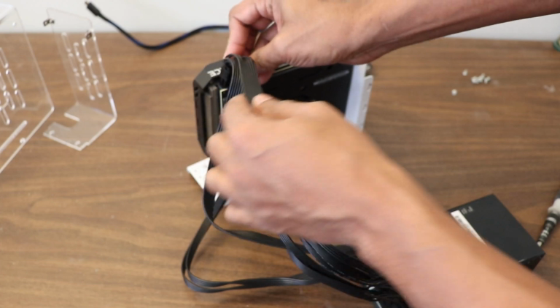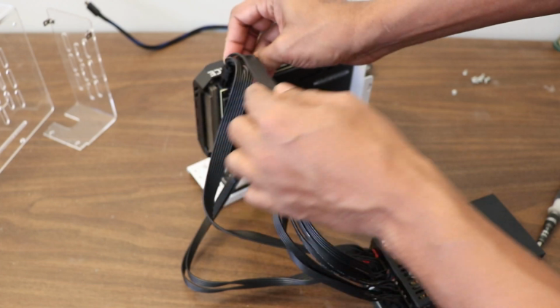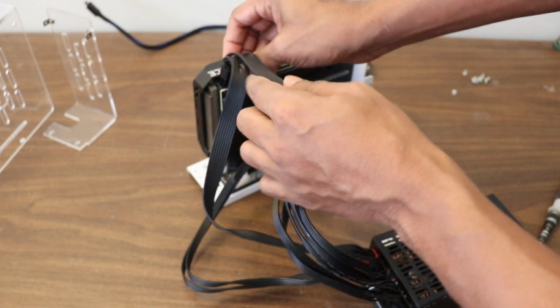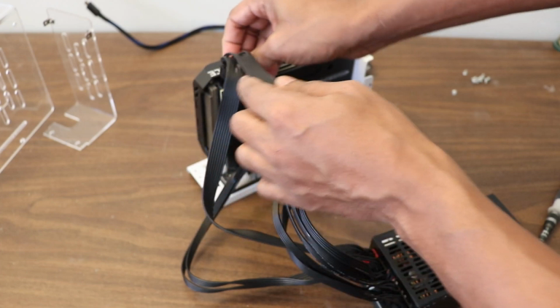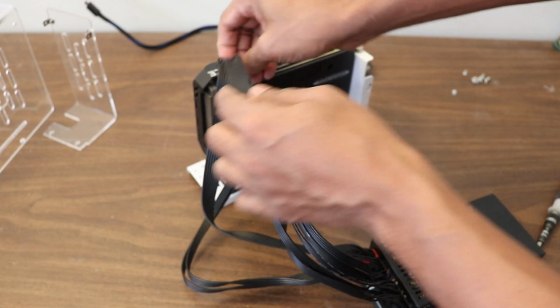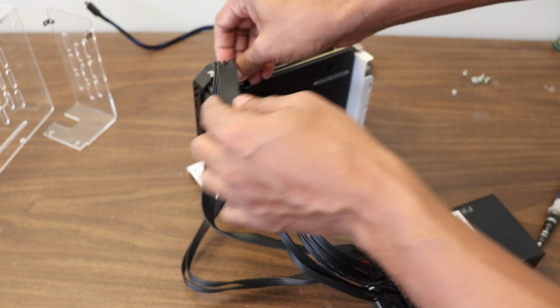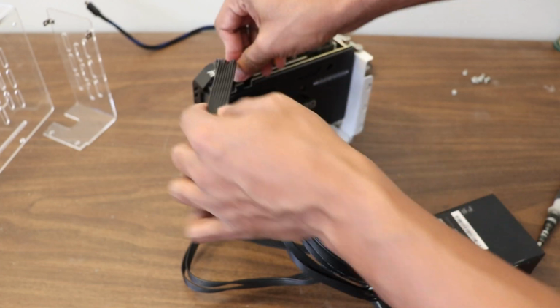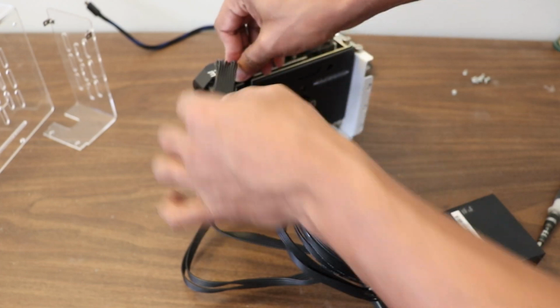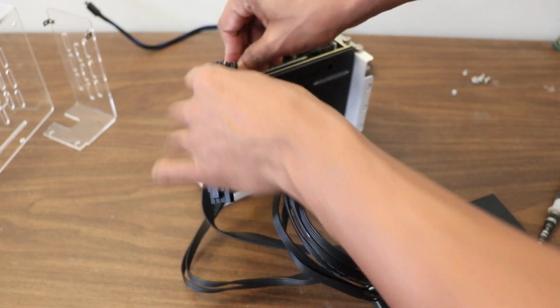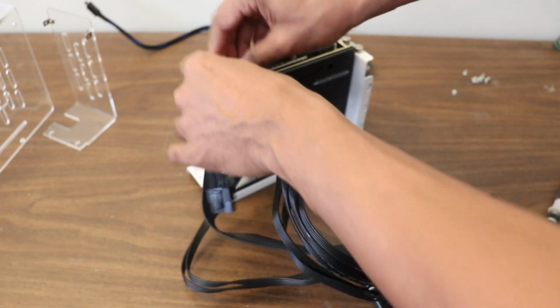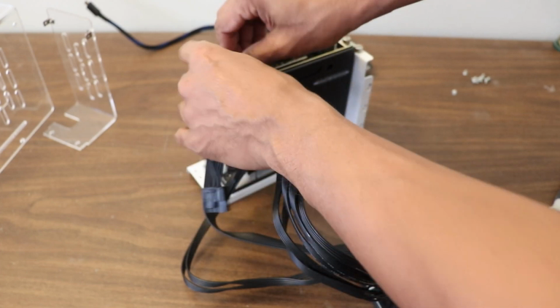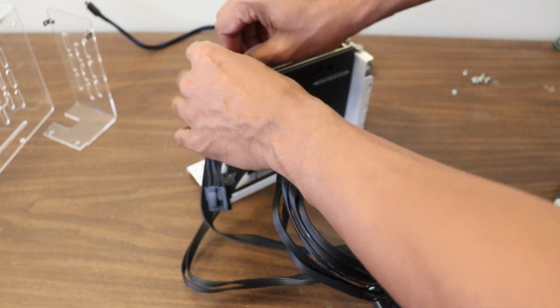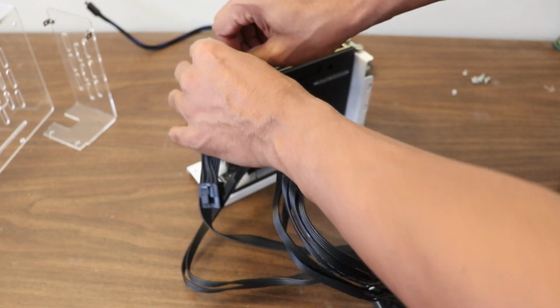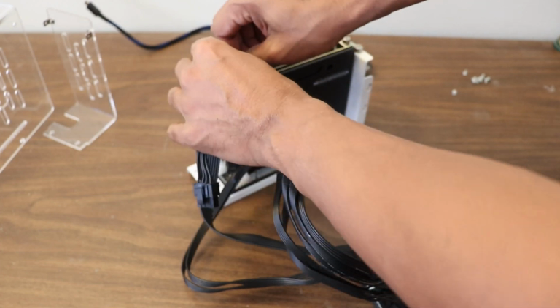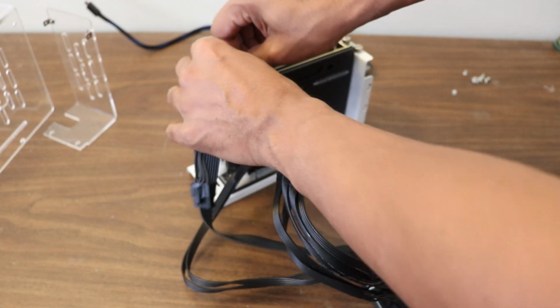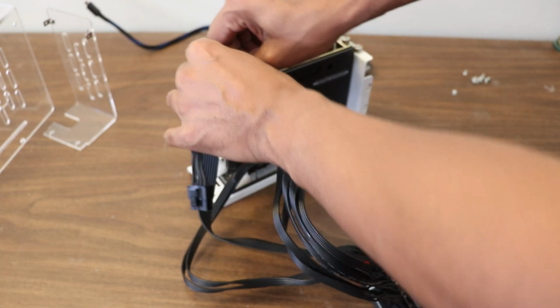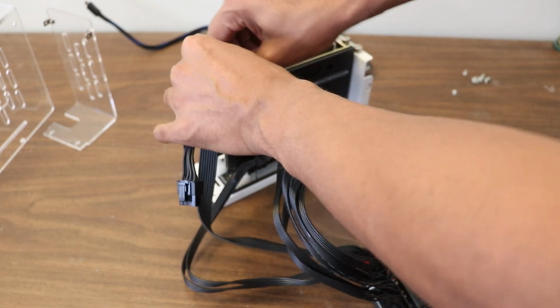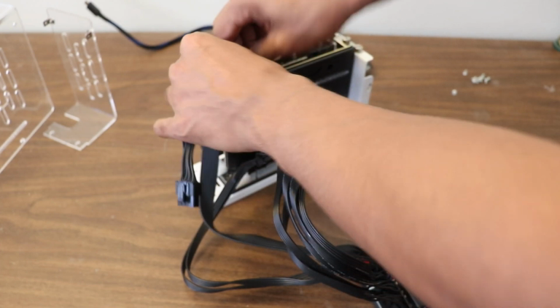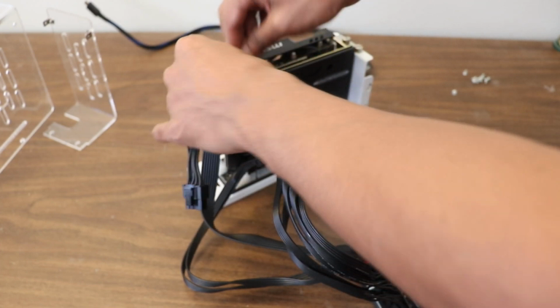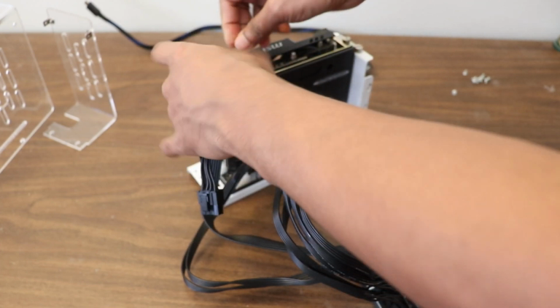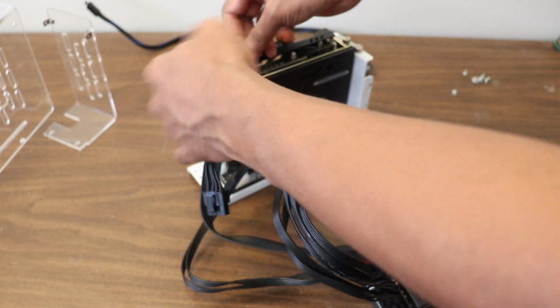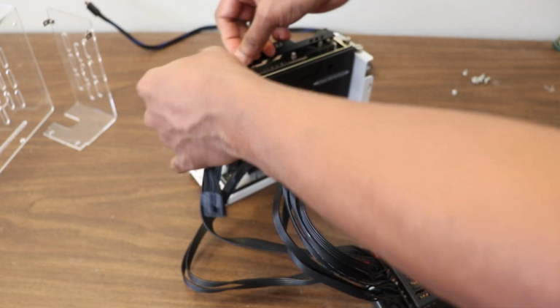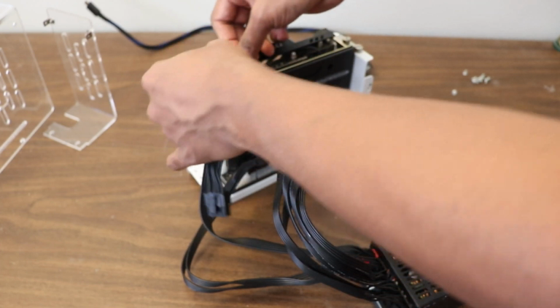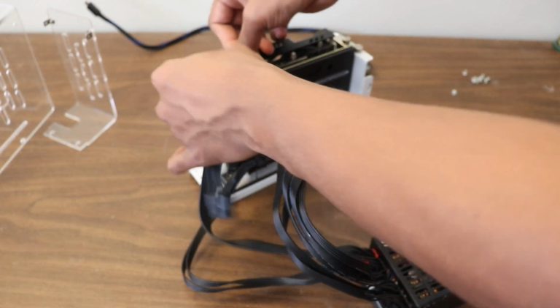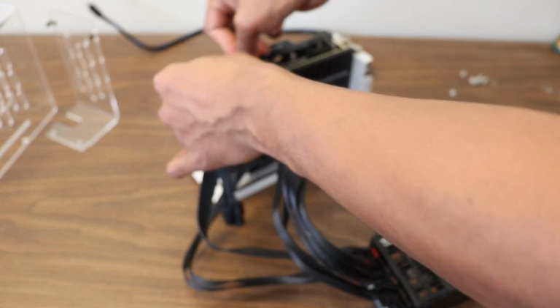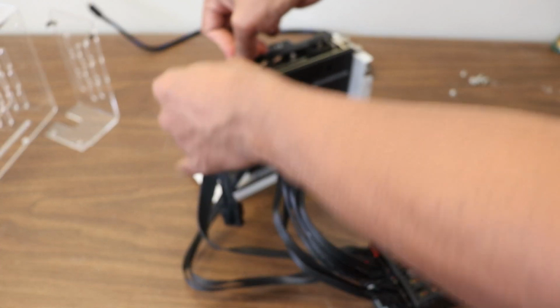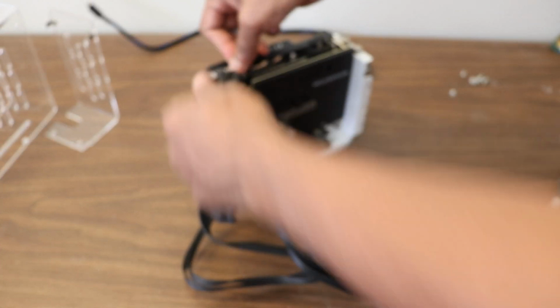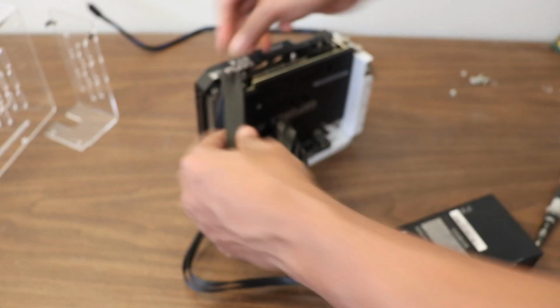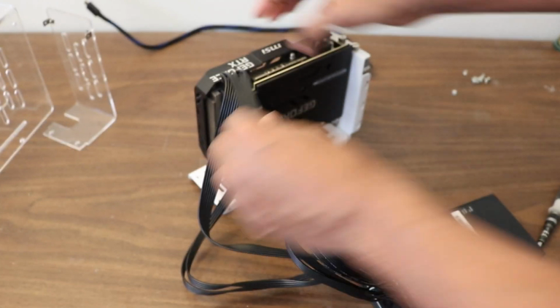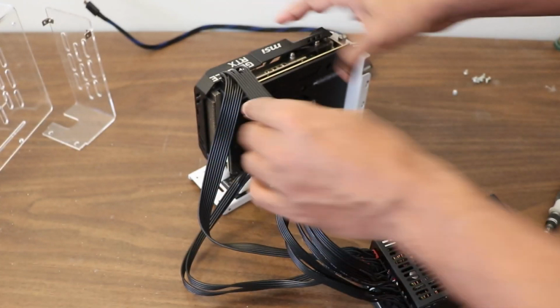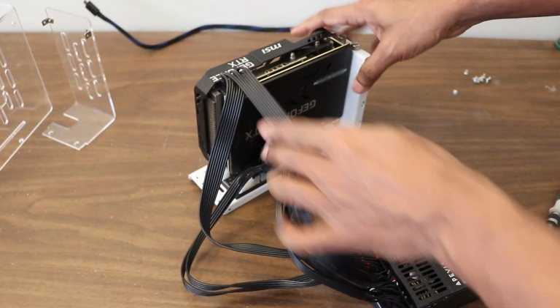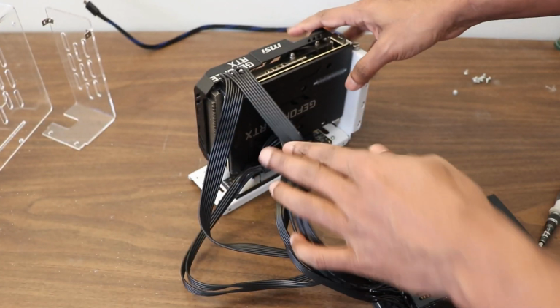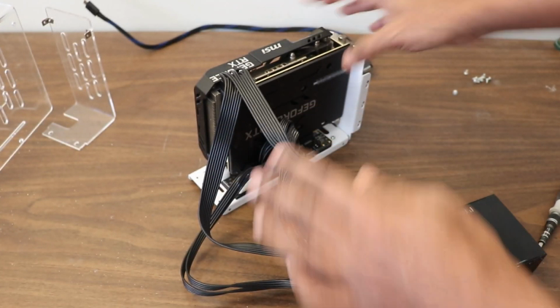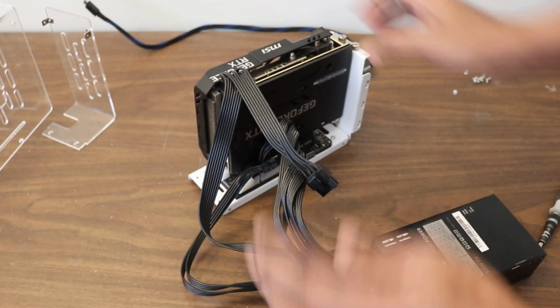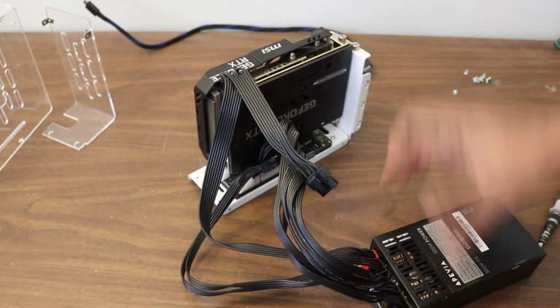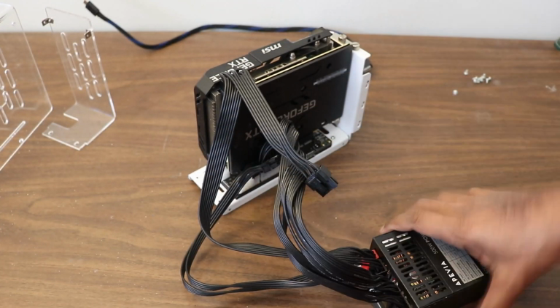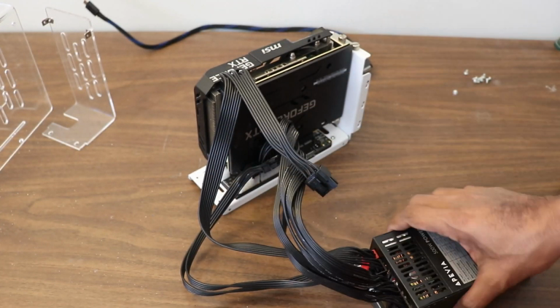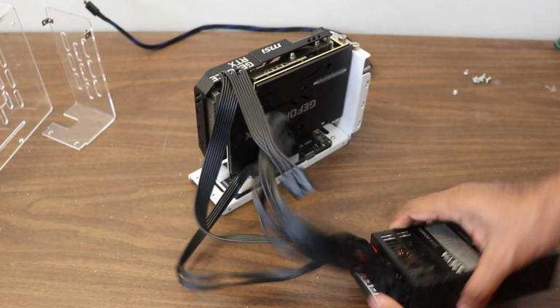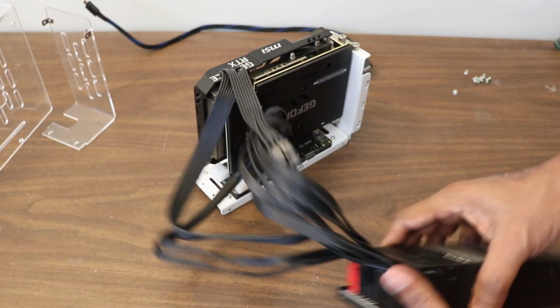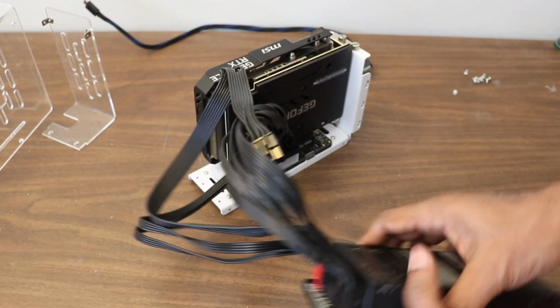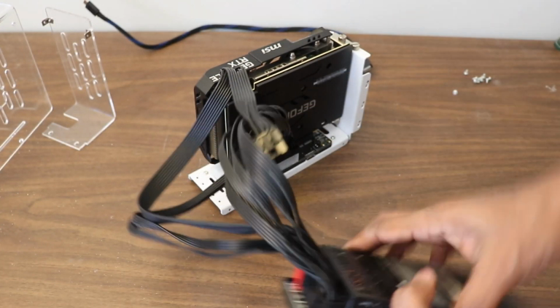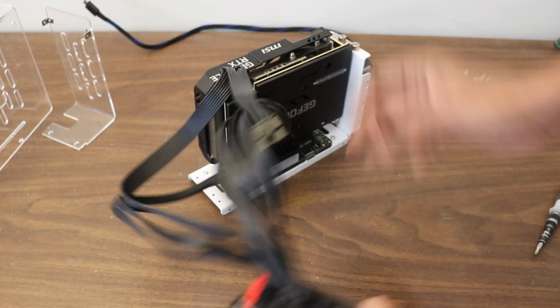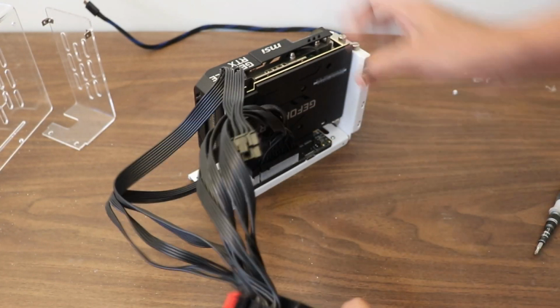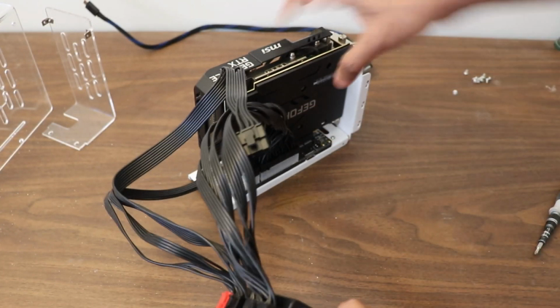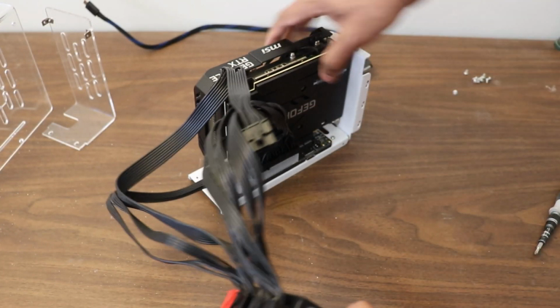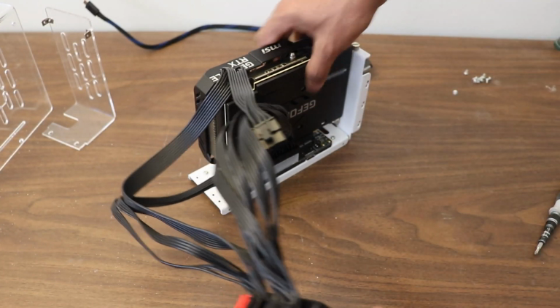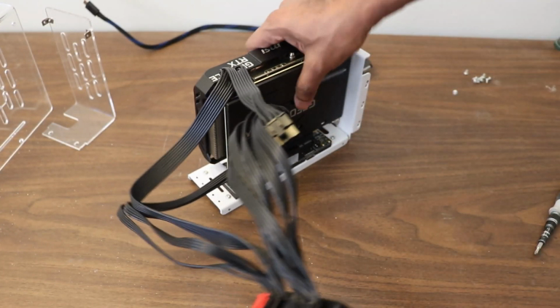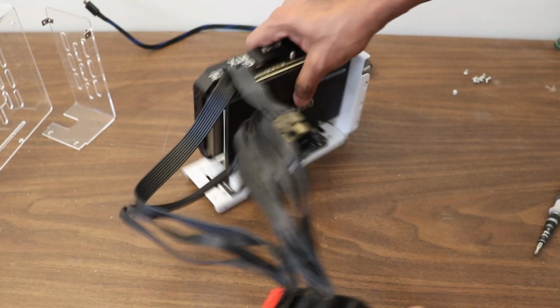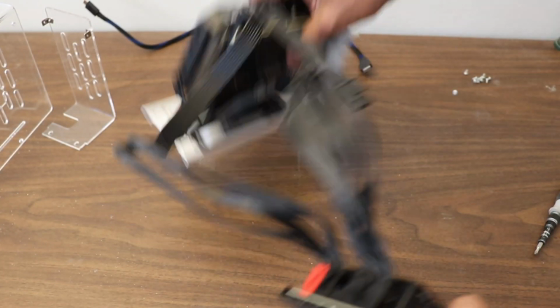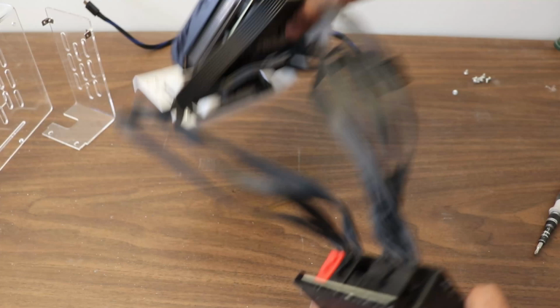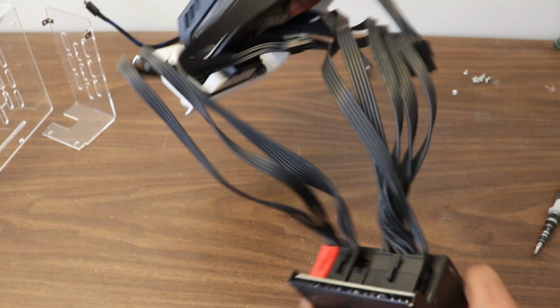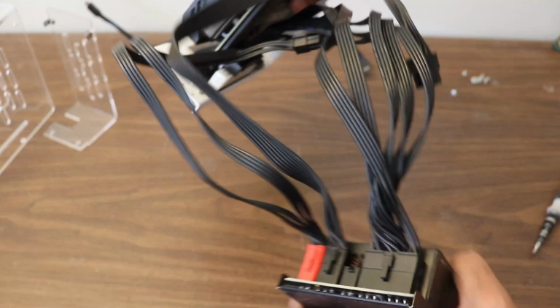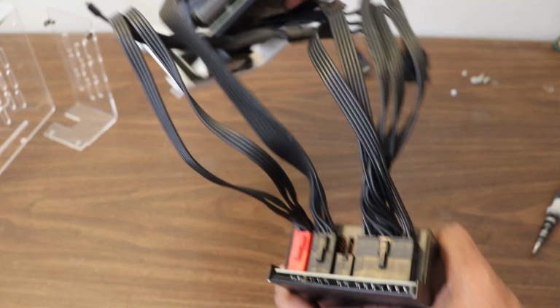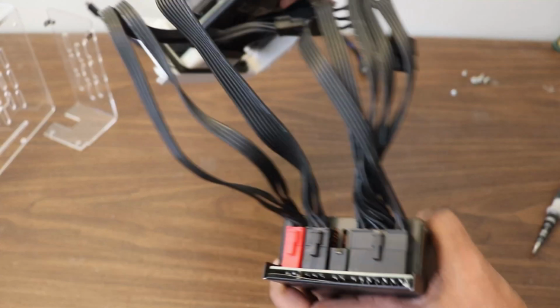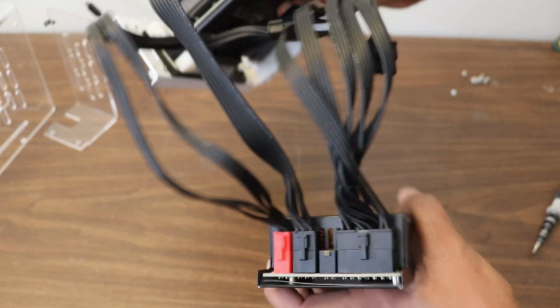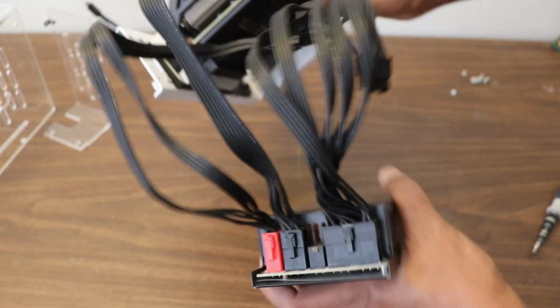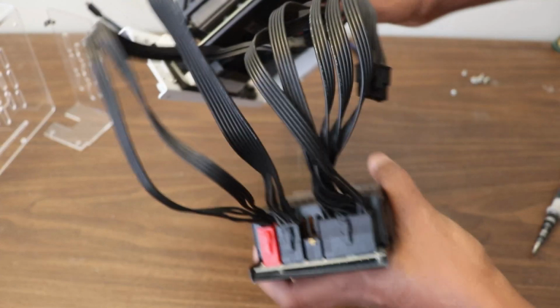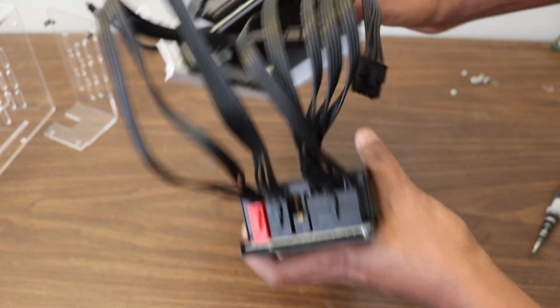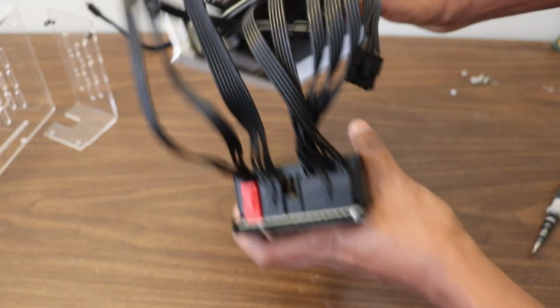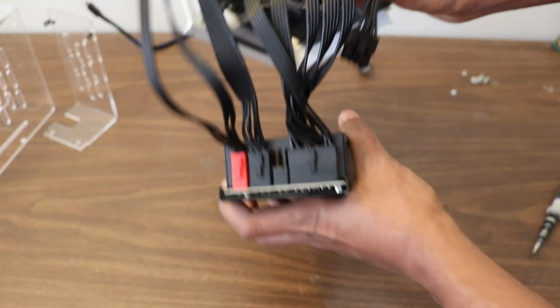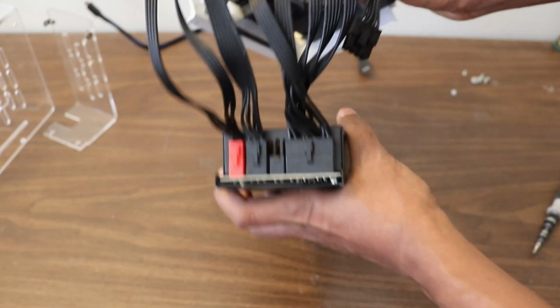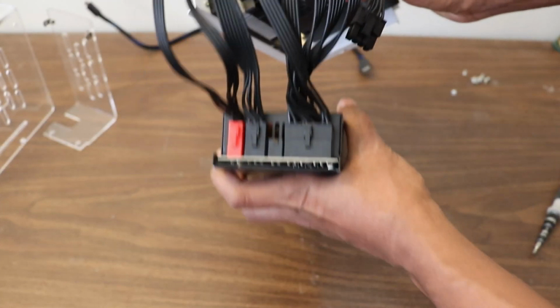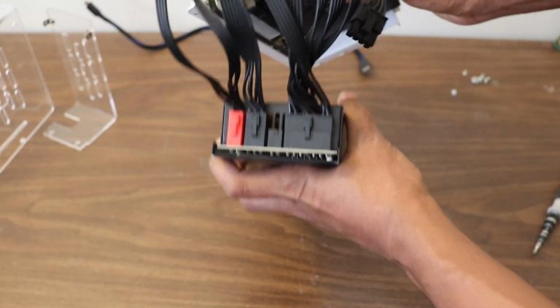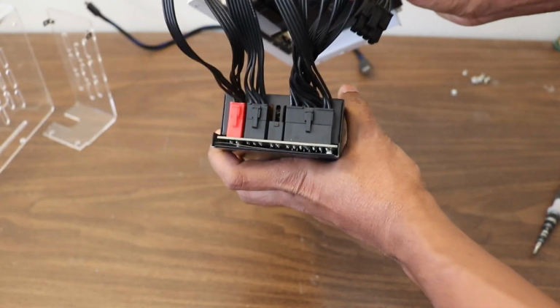Here, I'm directly connecting the PSU power output to the GPU for a more stable power supply.